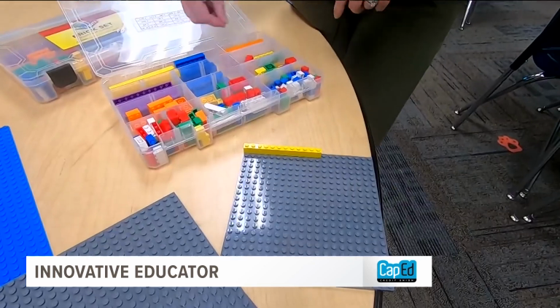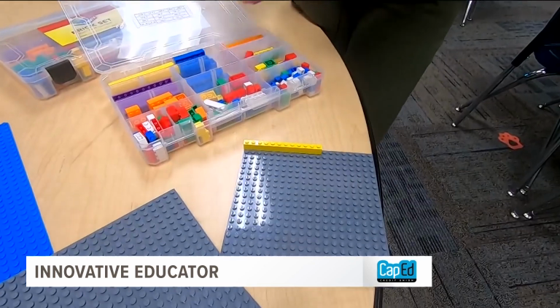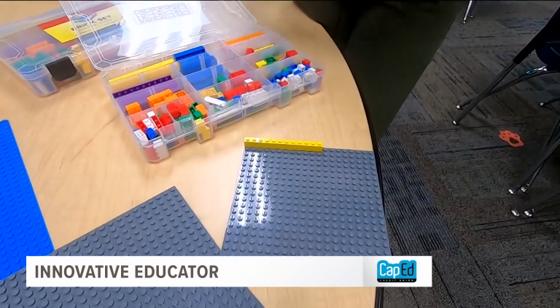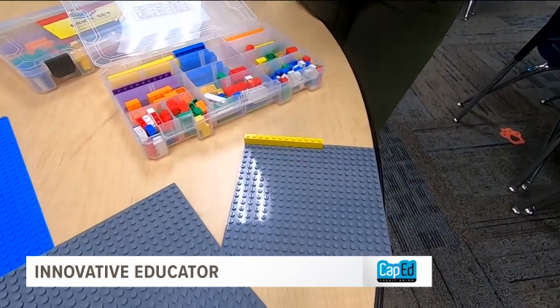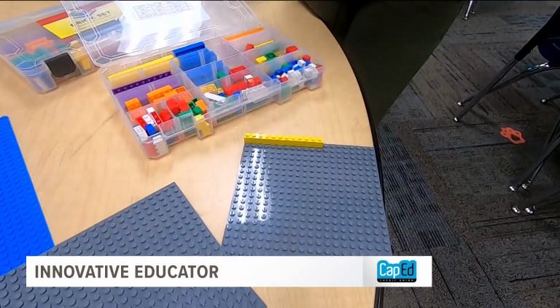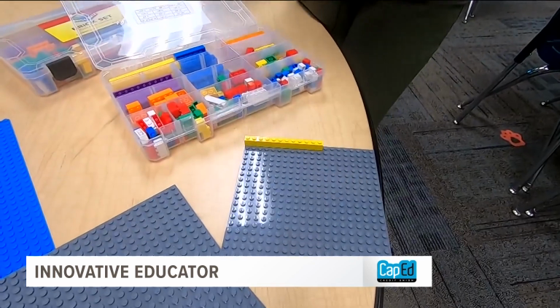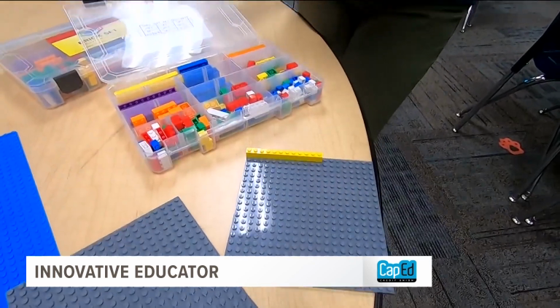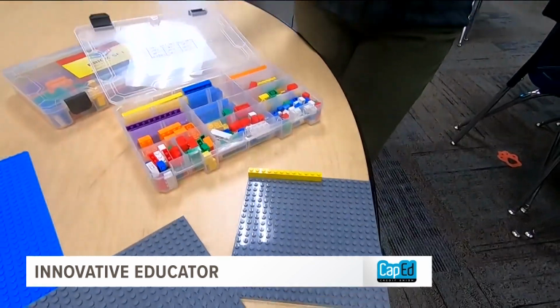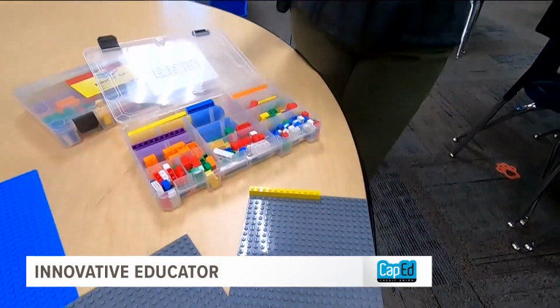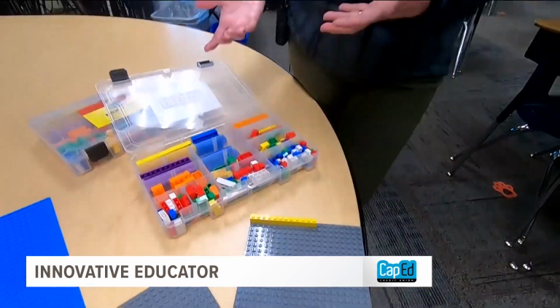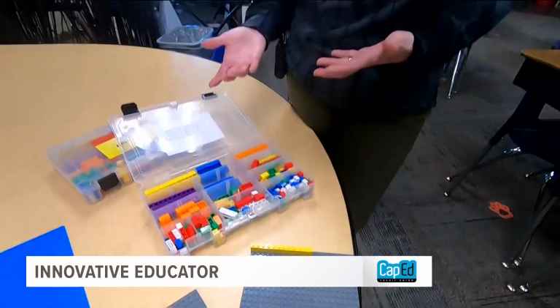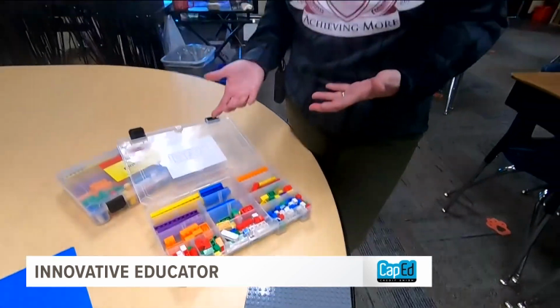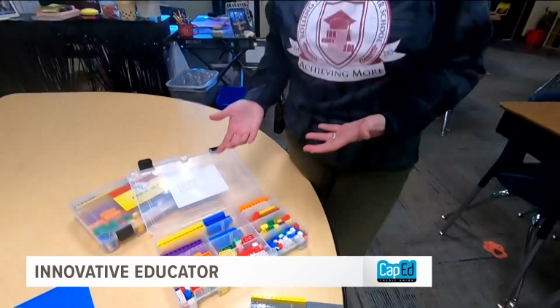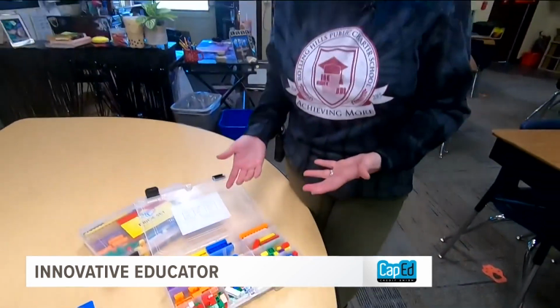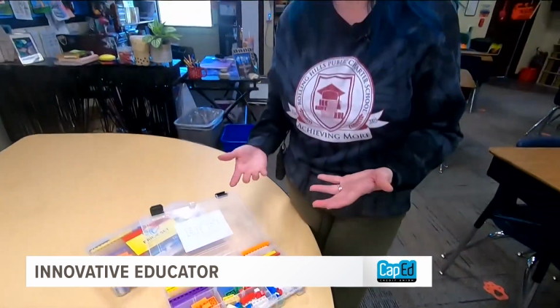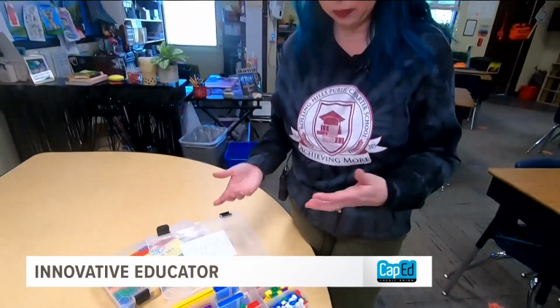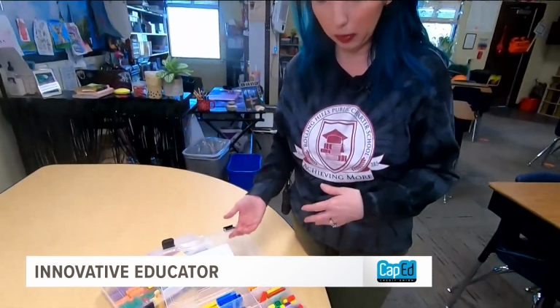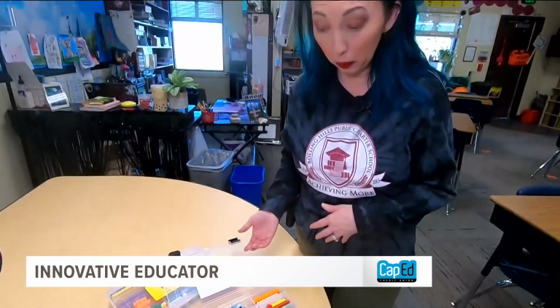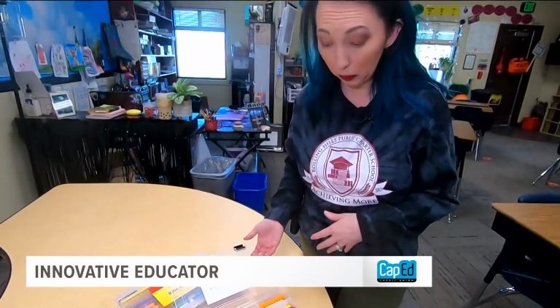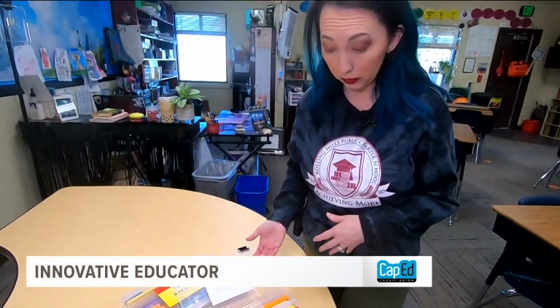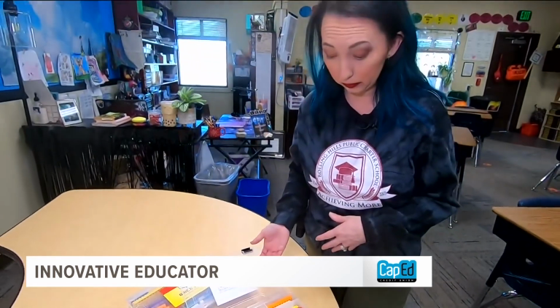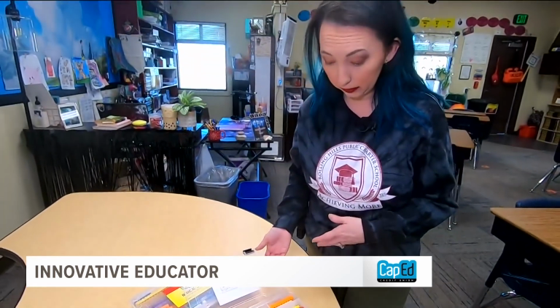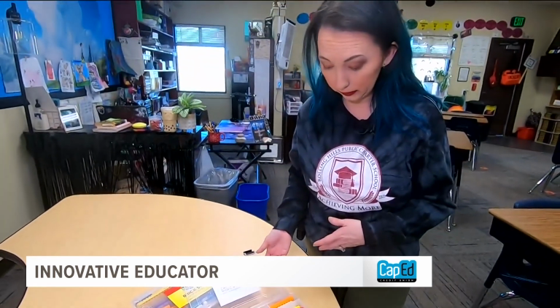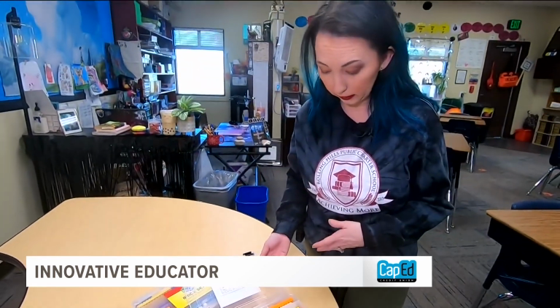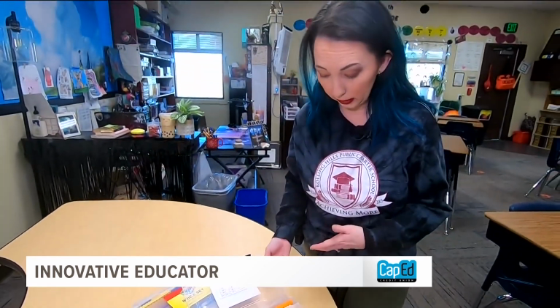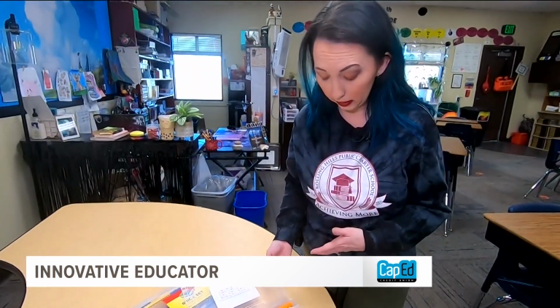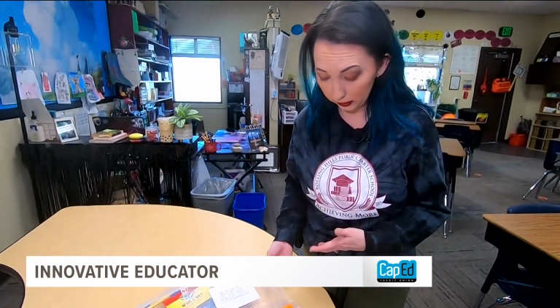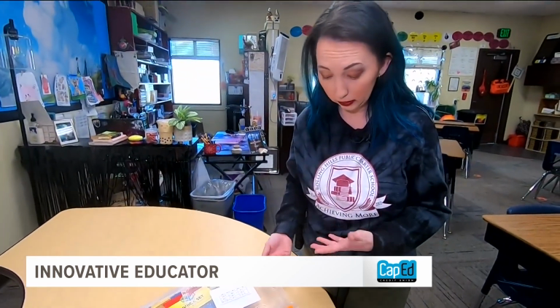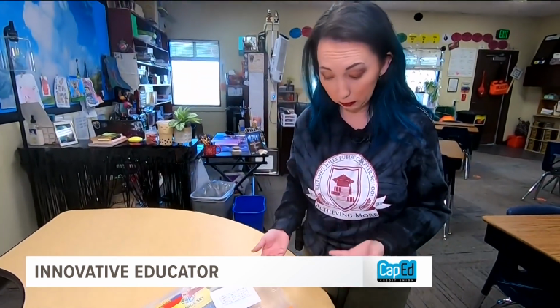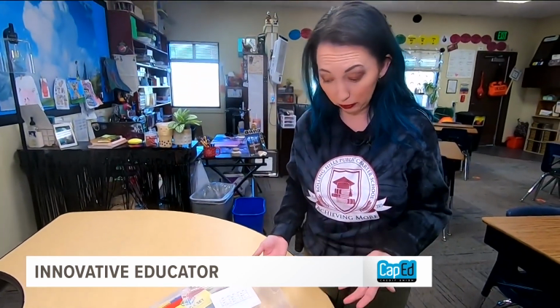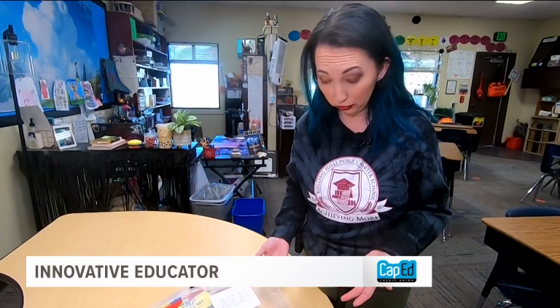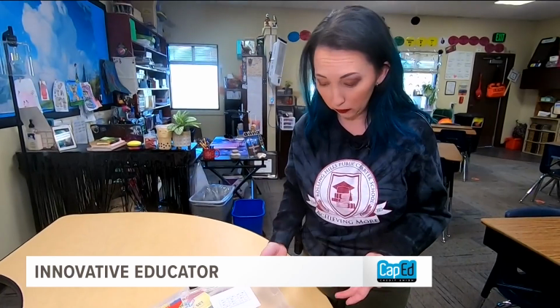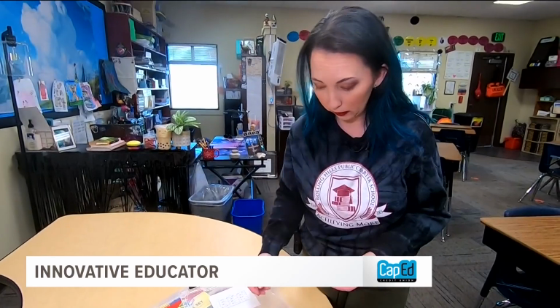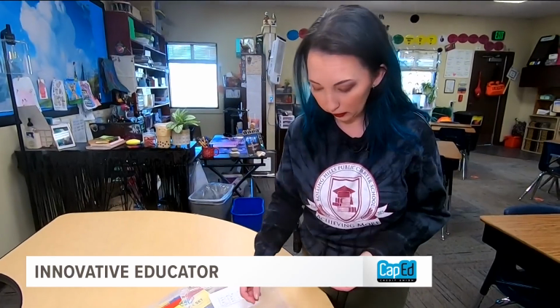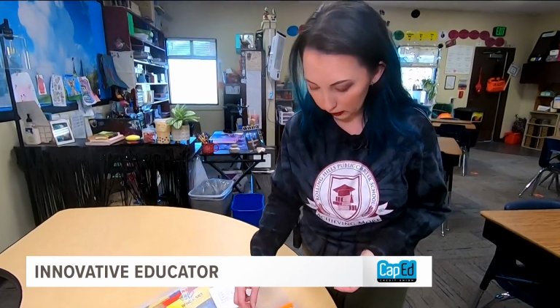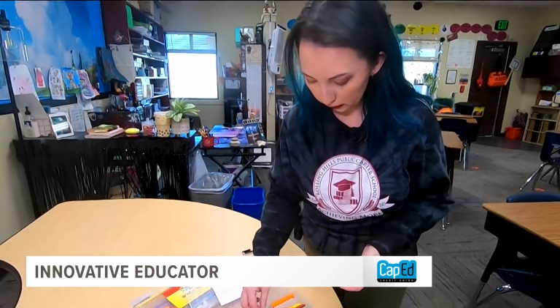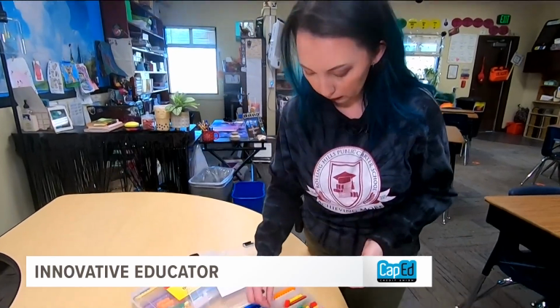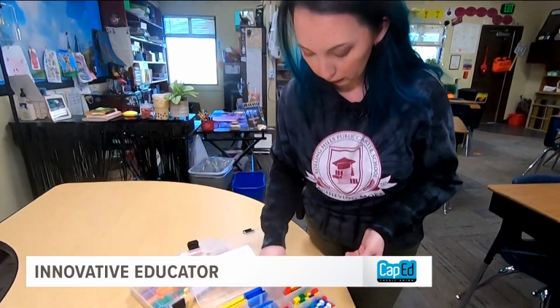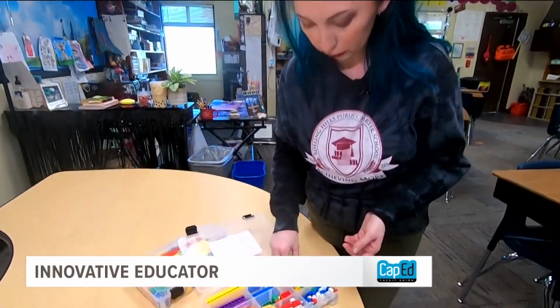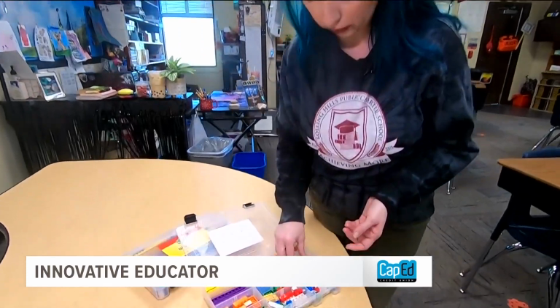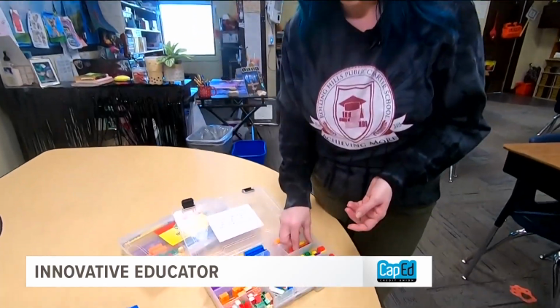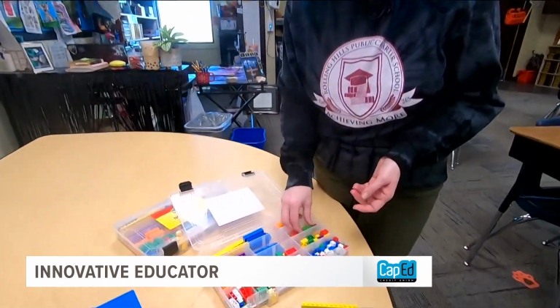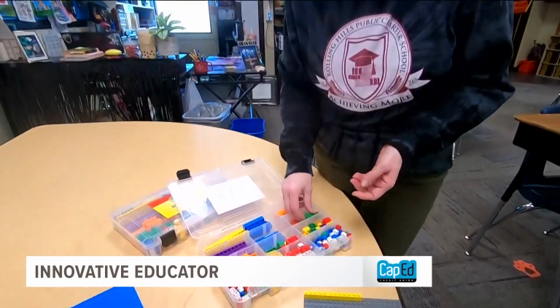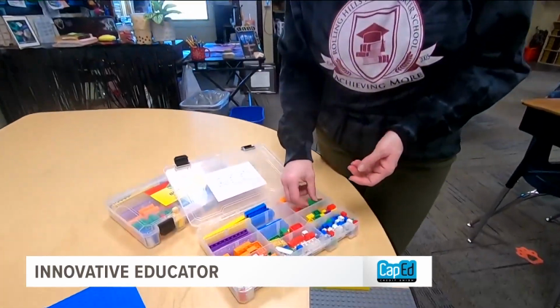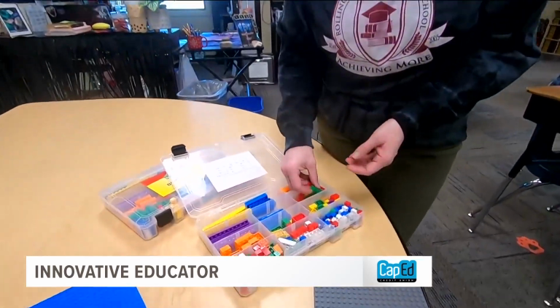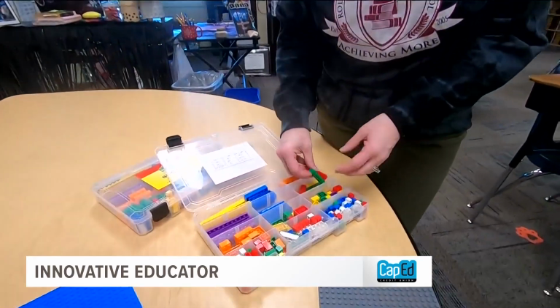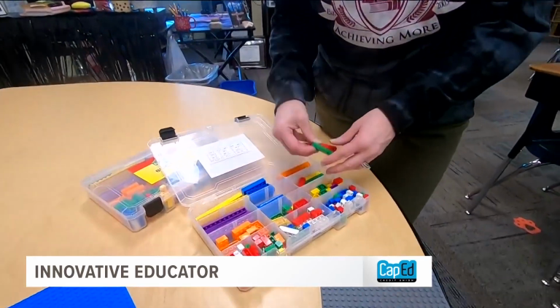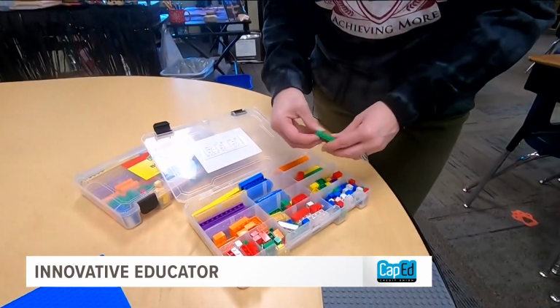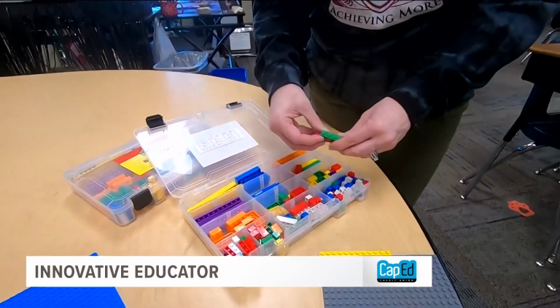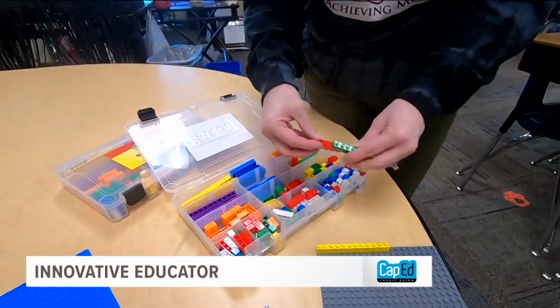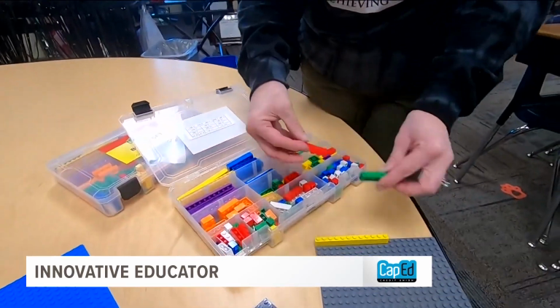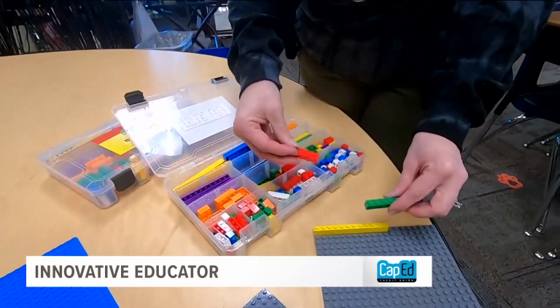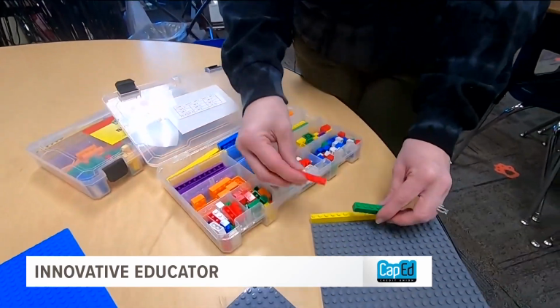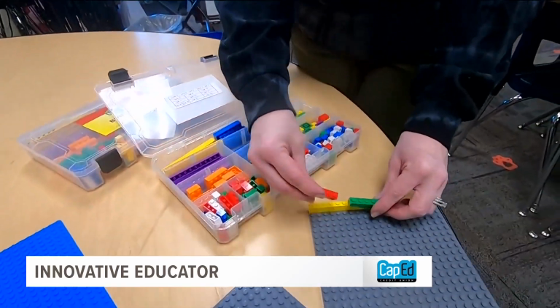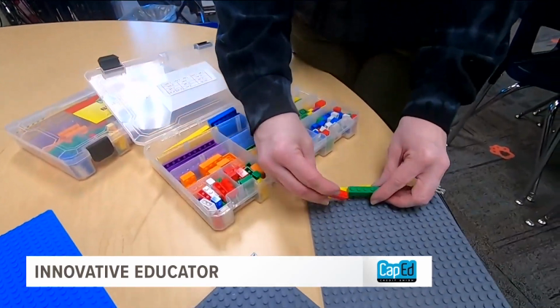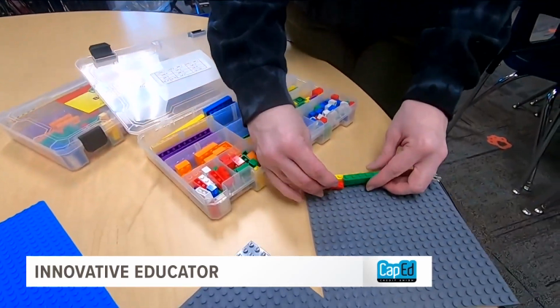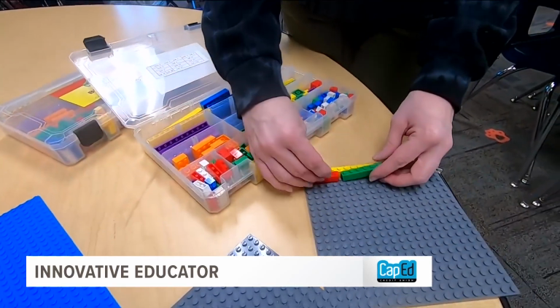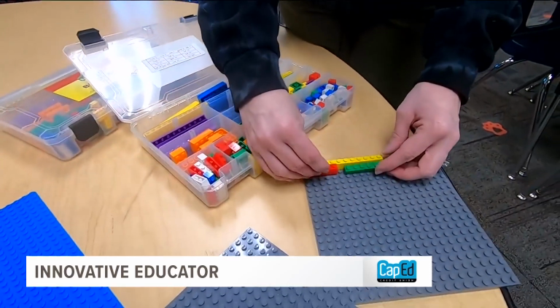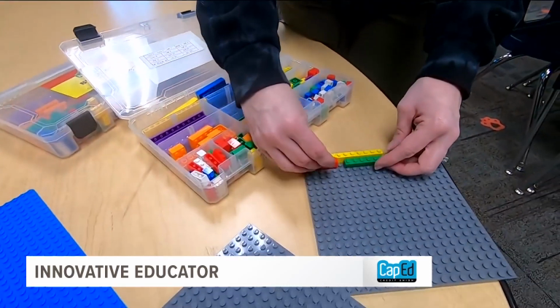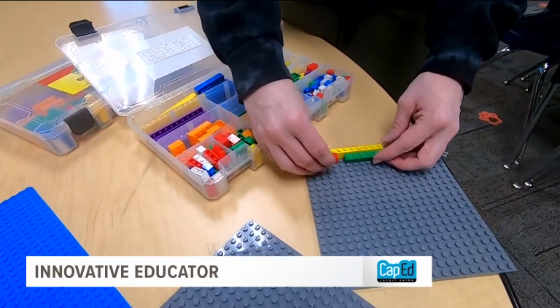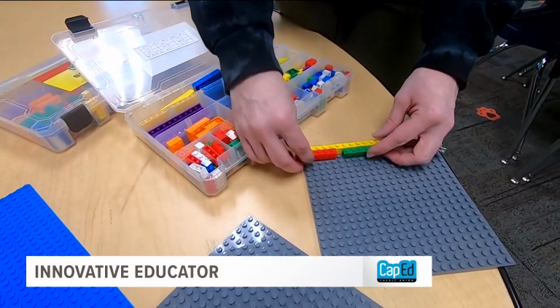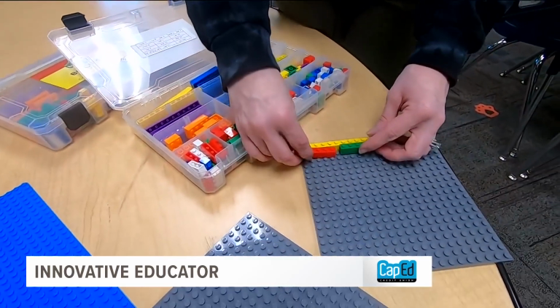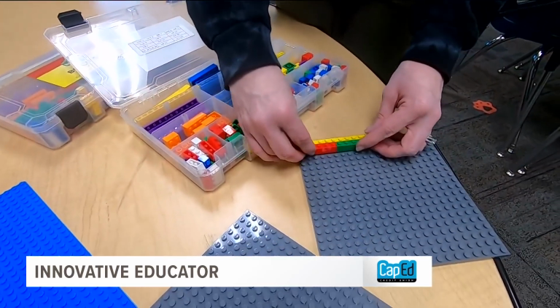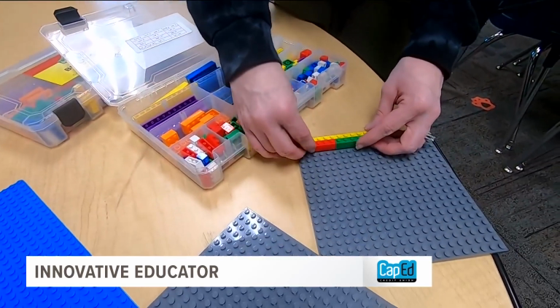It was an idea Bartels came up with from the comfort of her home. My family — we're a big Lego family. We've been building Legos since the day I could walk.